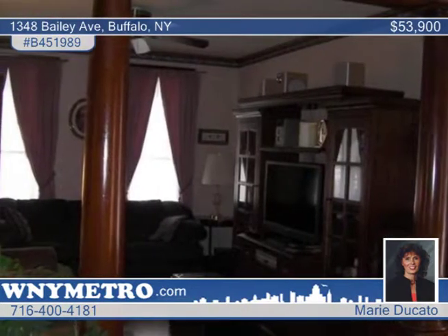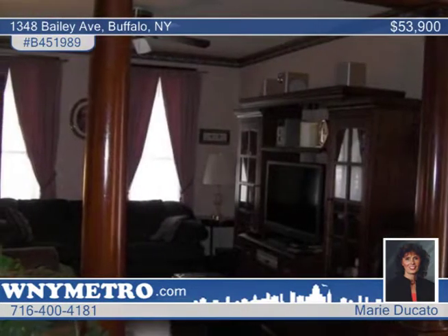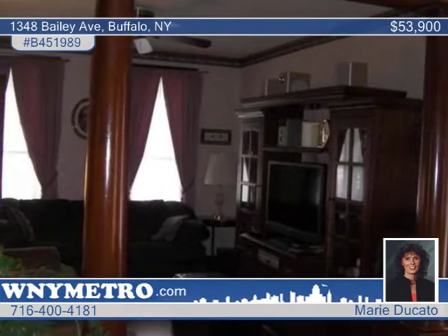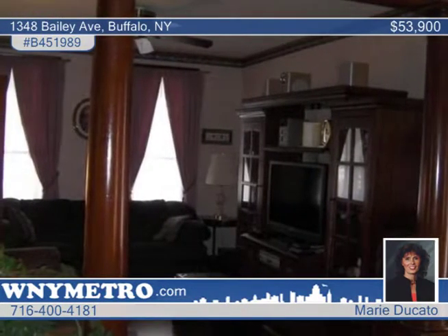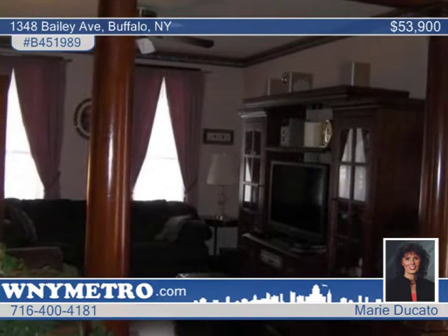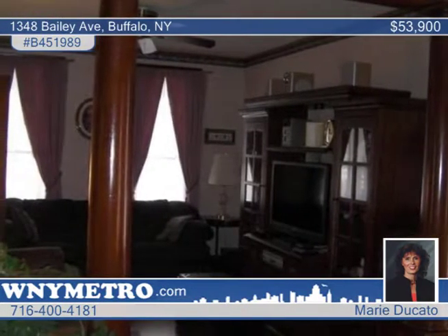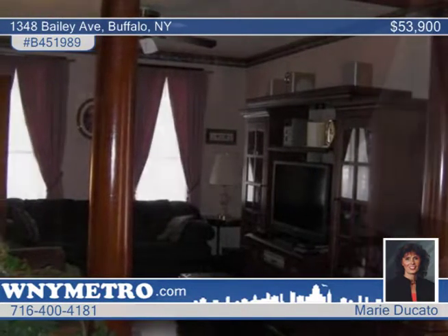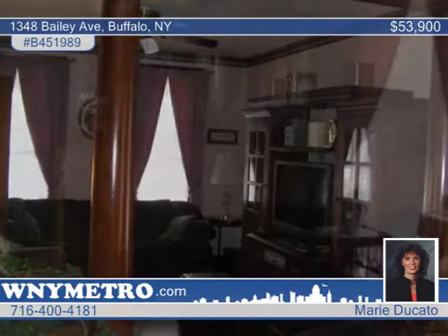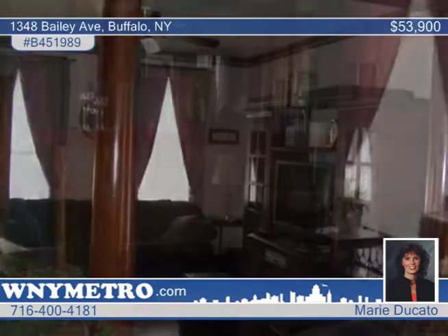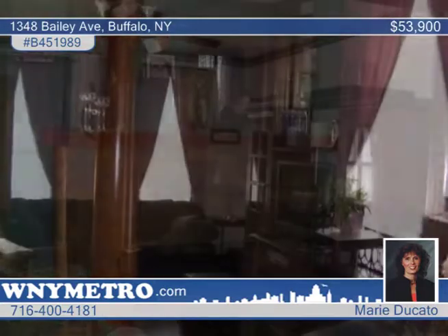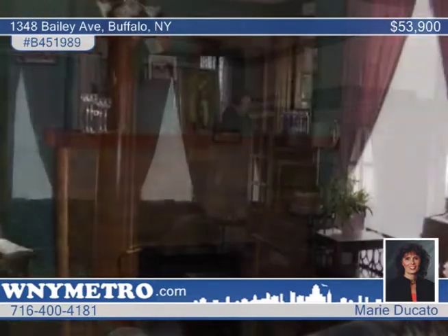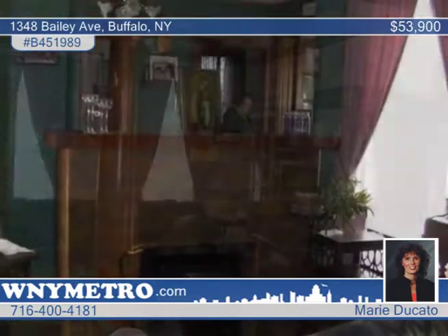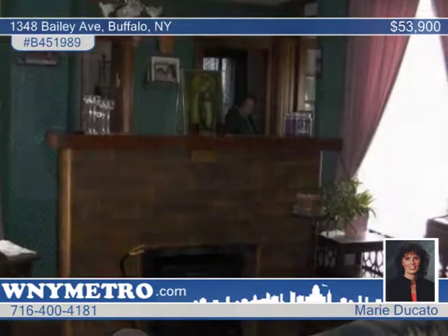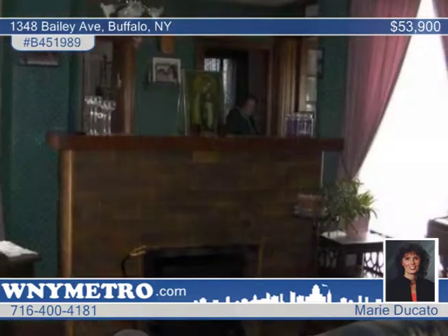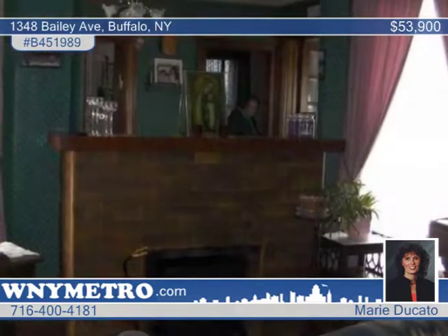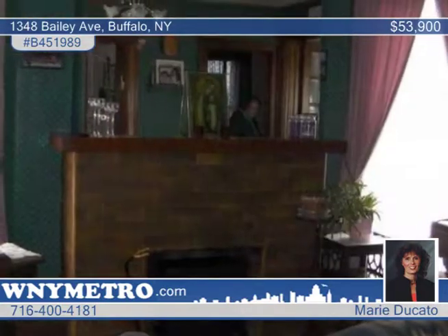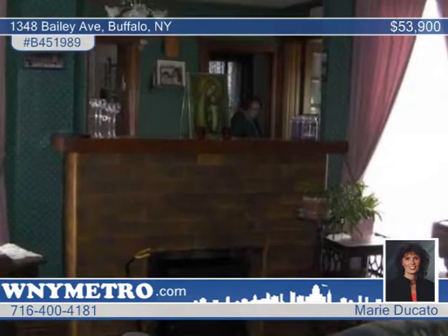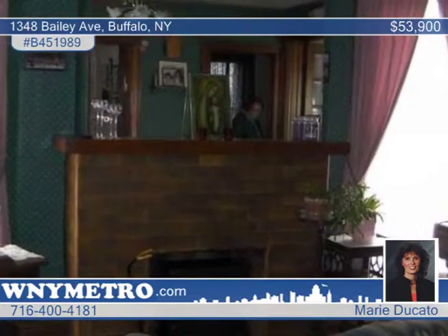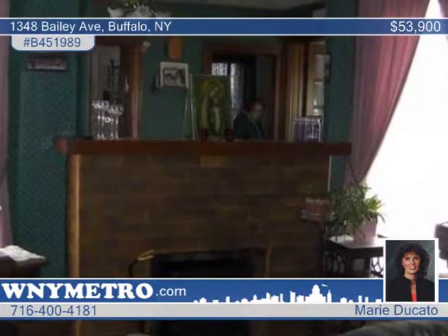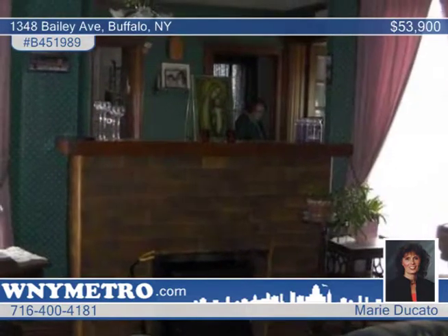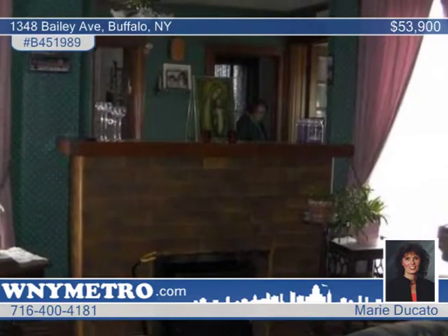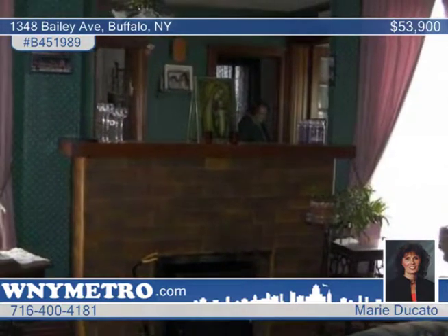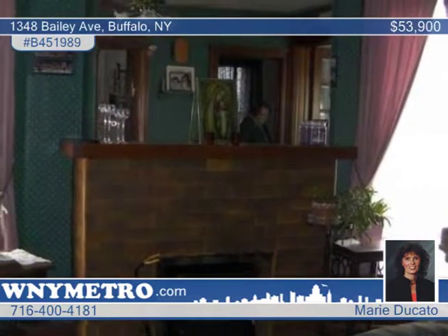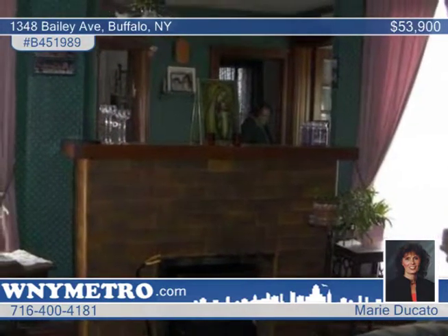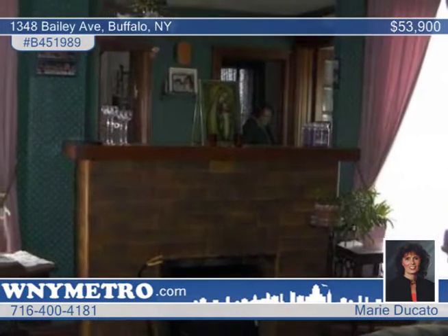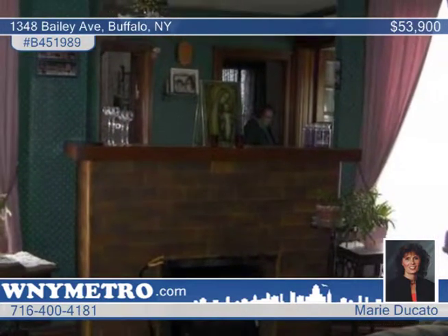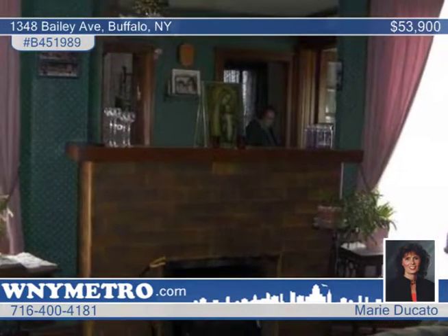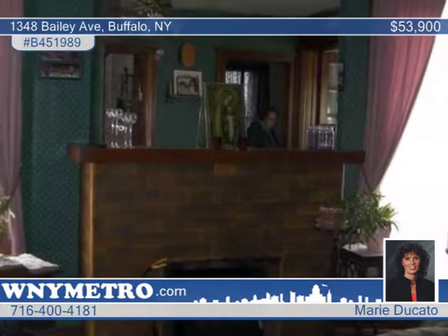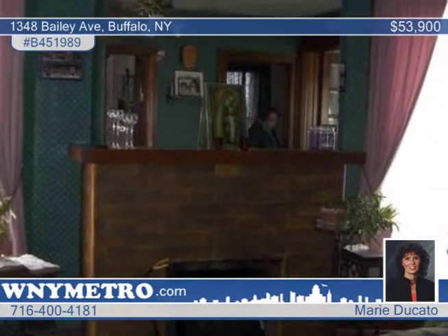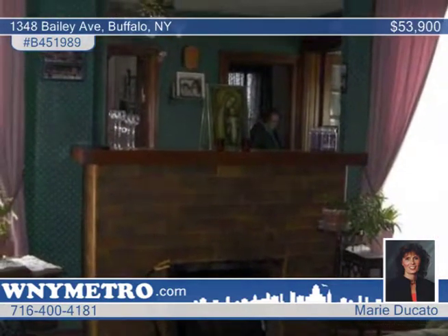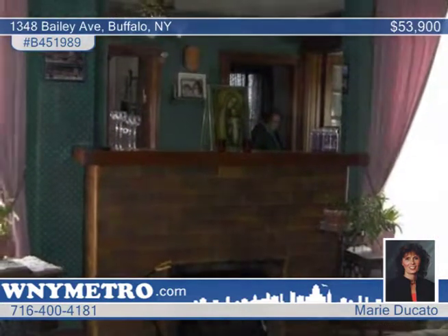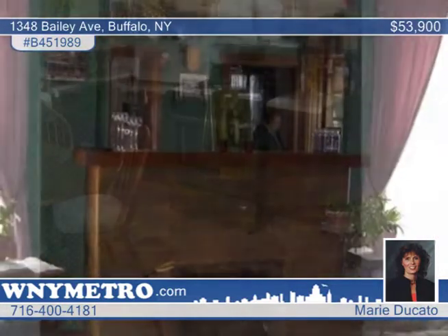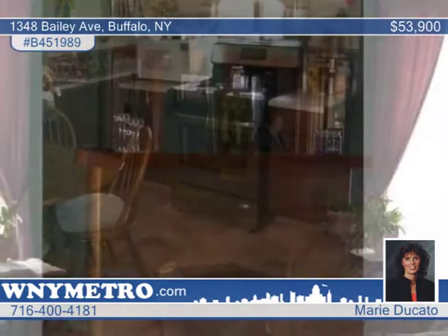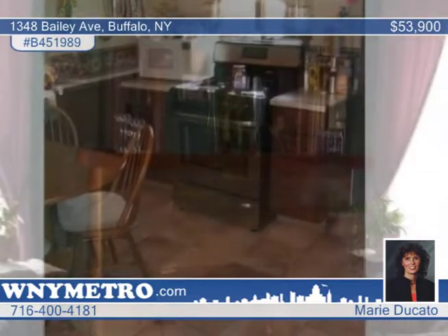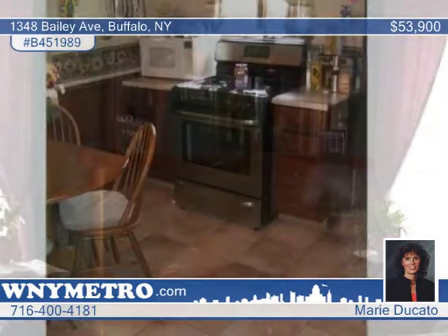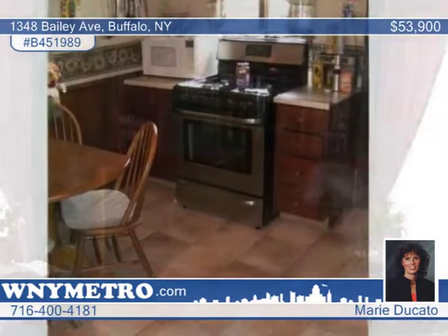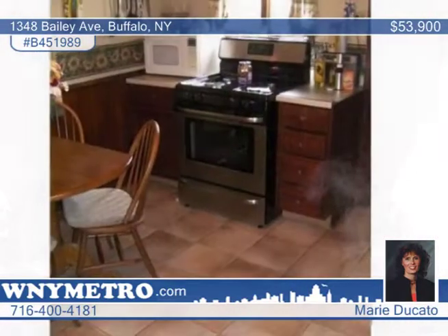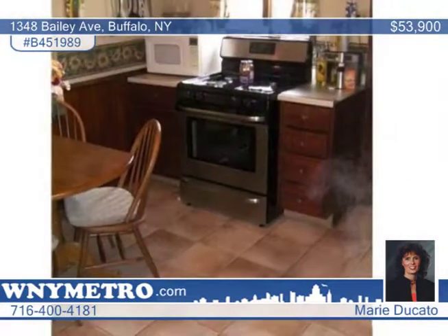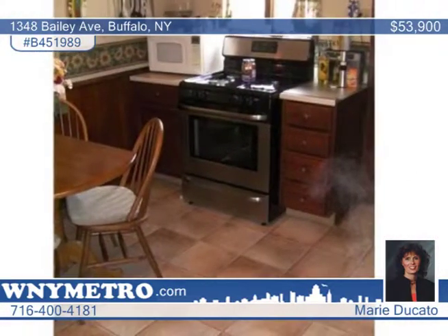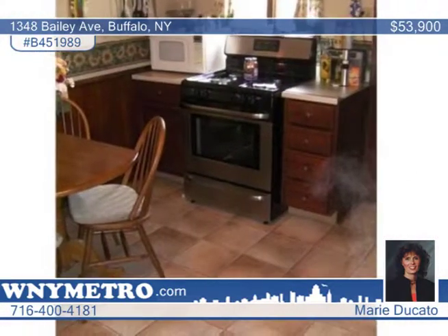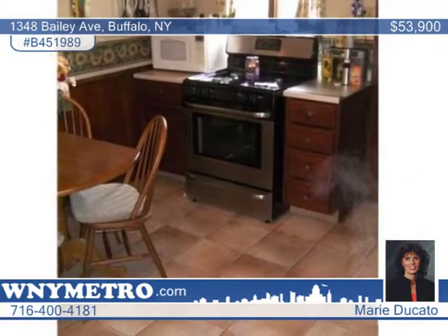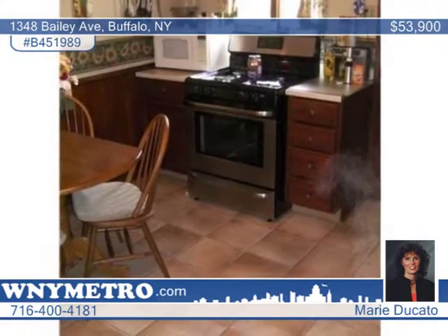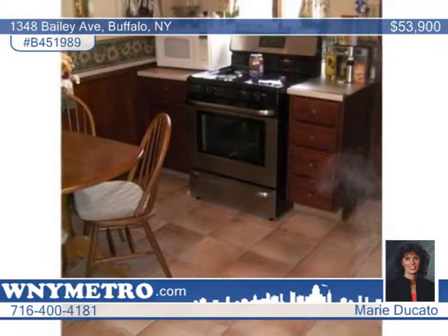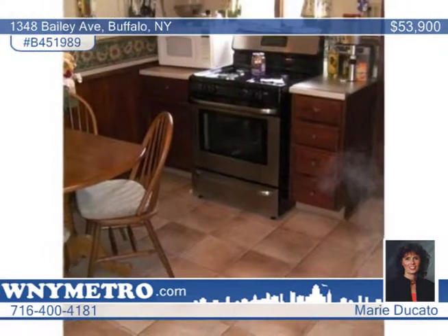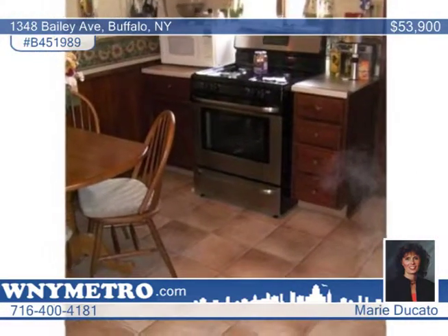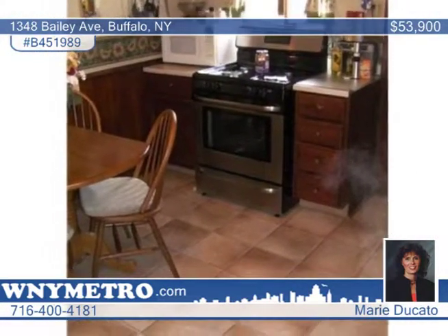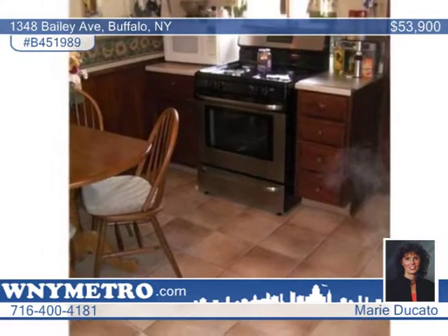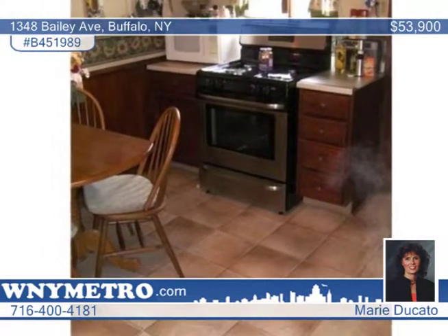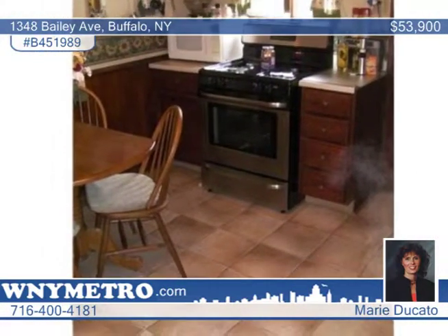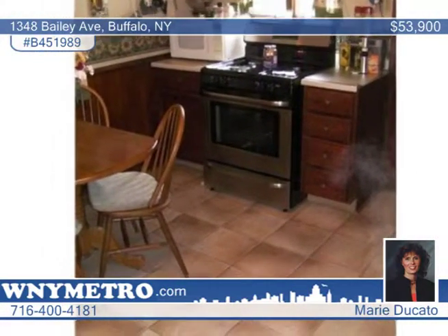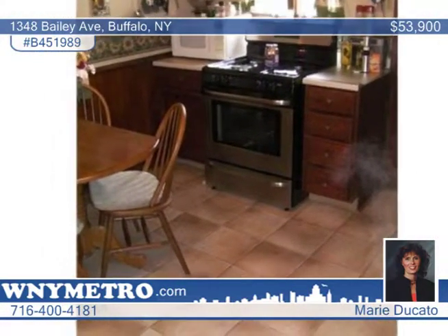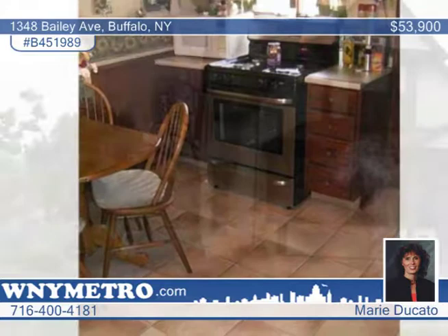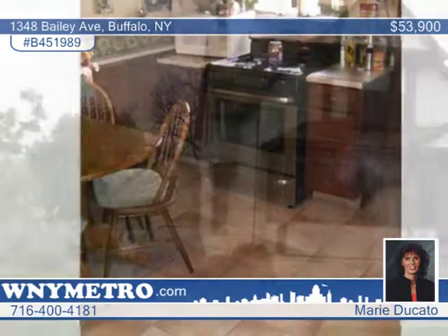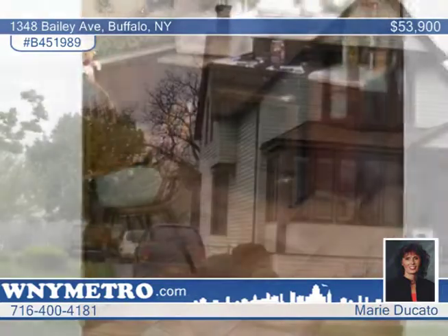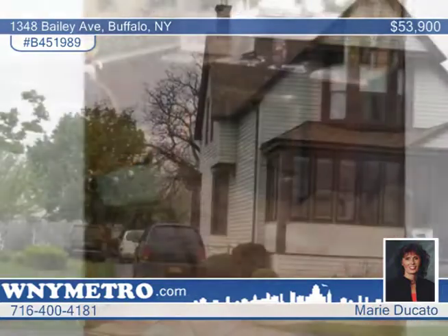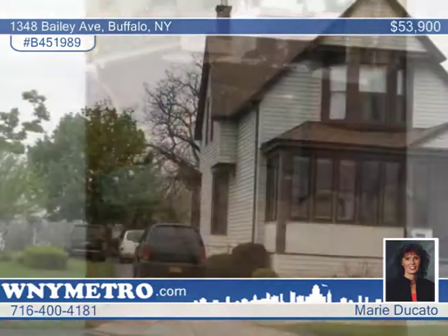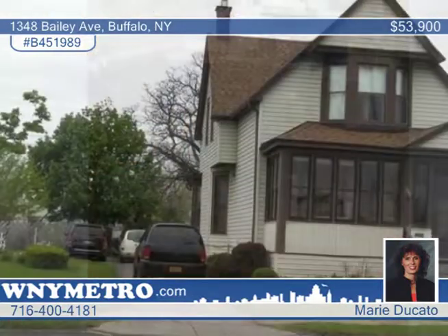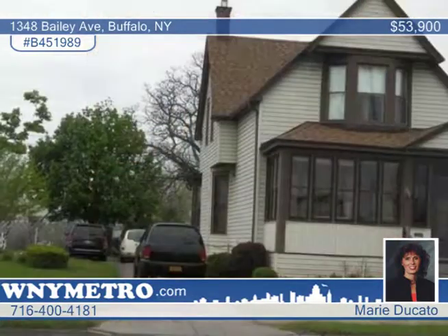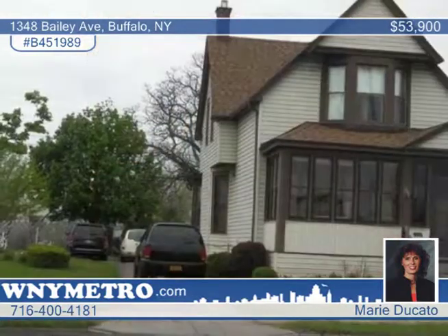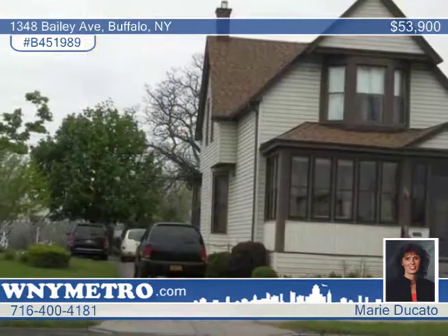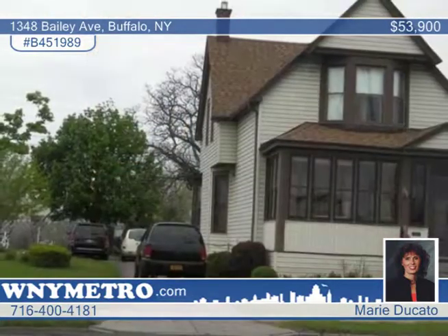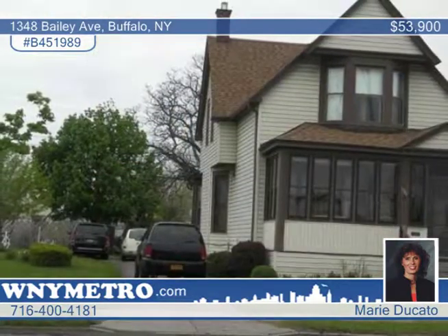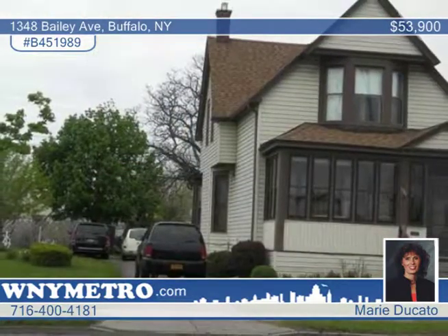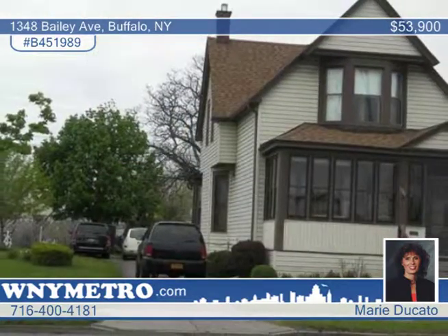With a full price offer, the owners will leave the stainless steel refrigerator, stove, and washer and dryer. Contact Marie Dicato to set up your private showing.